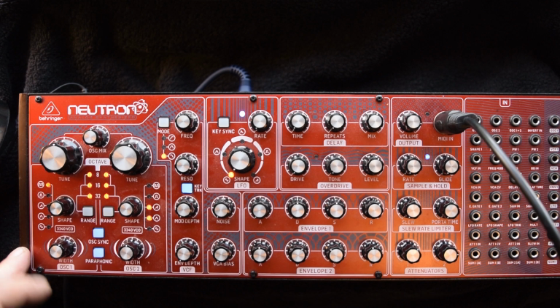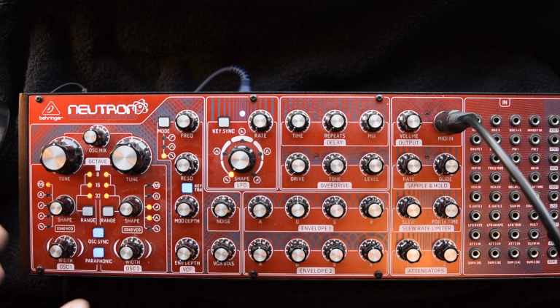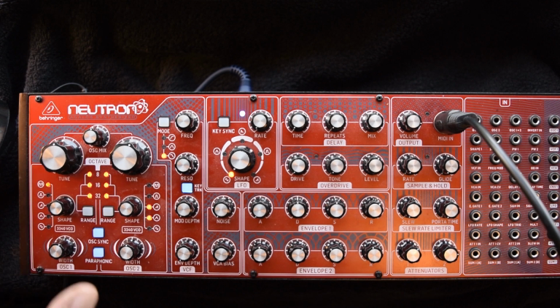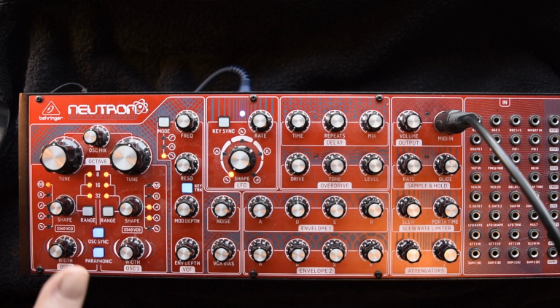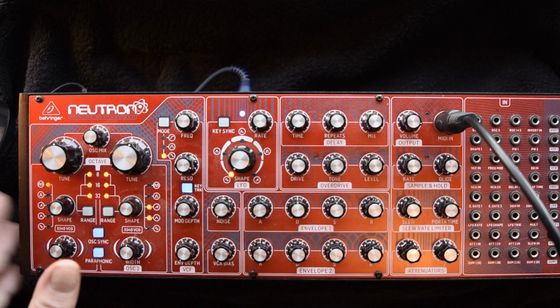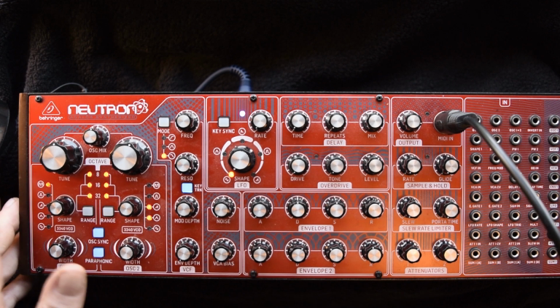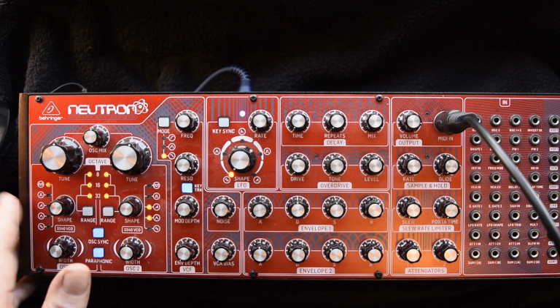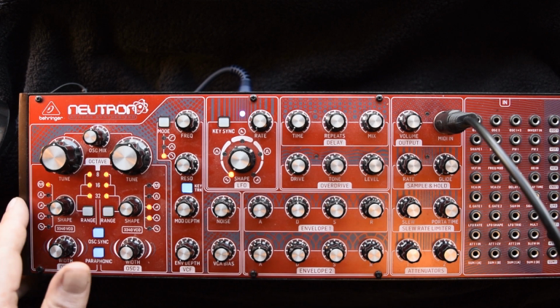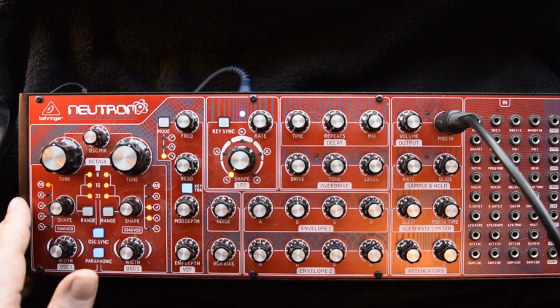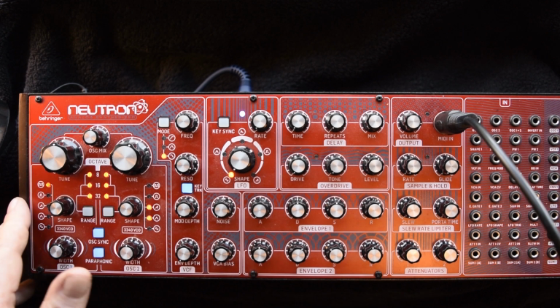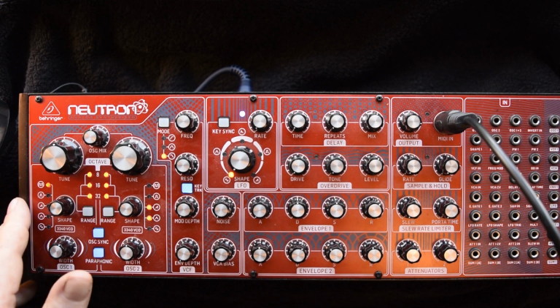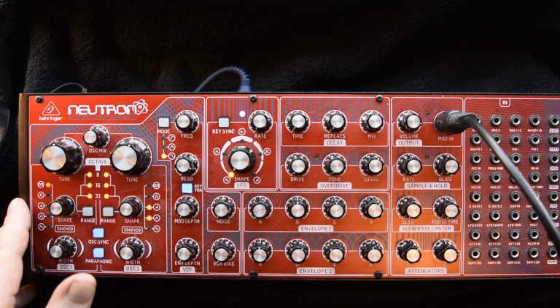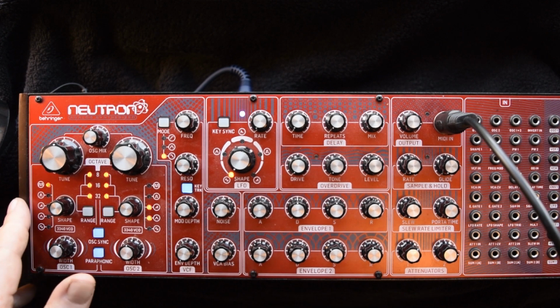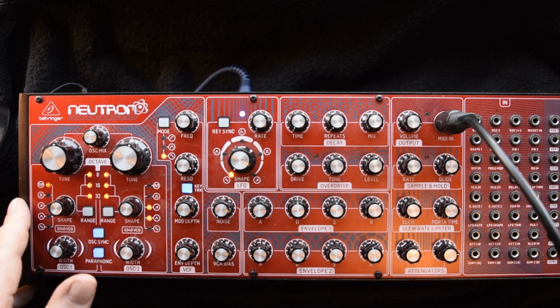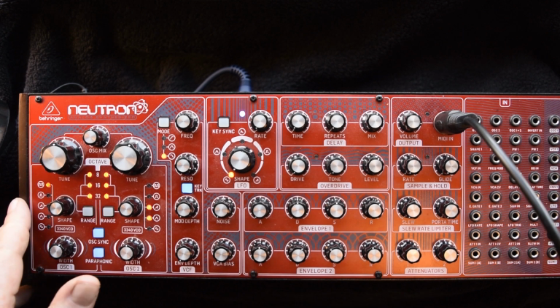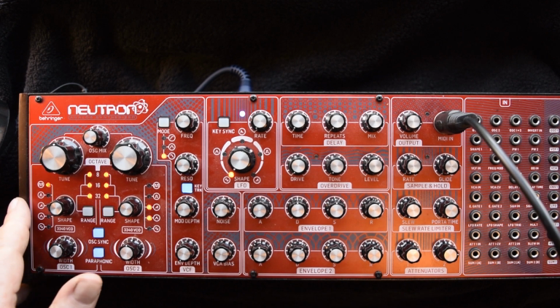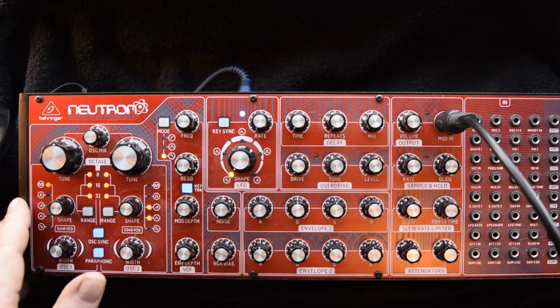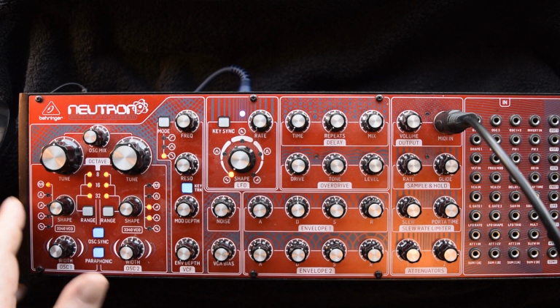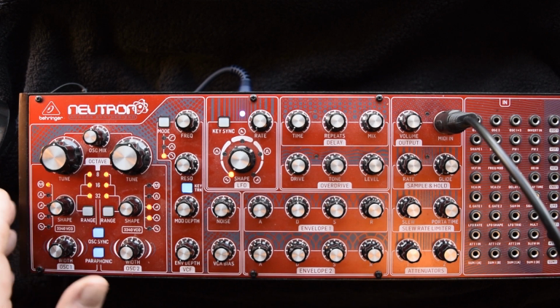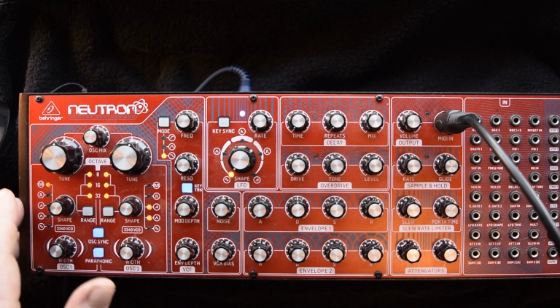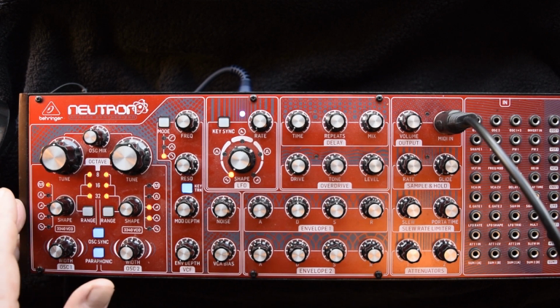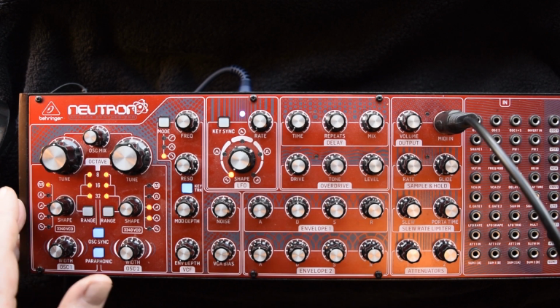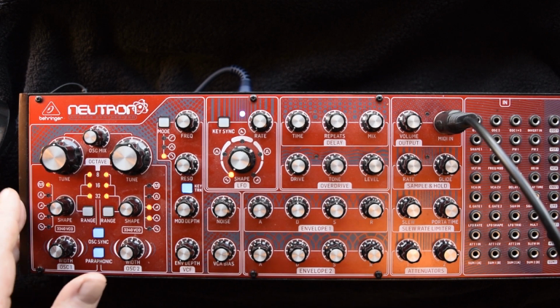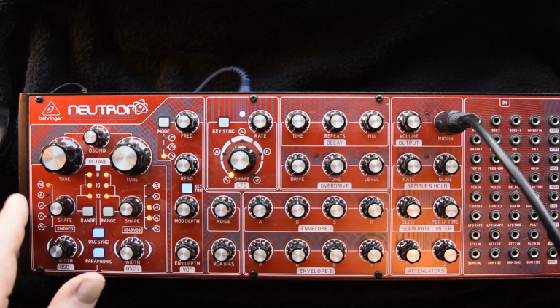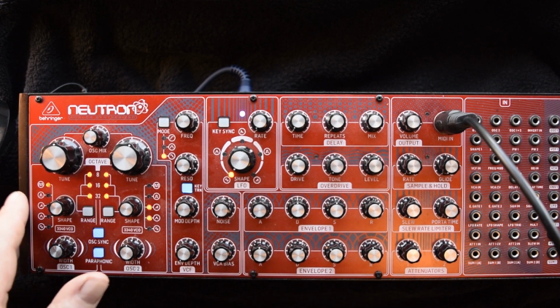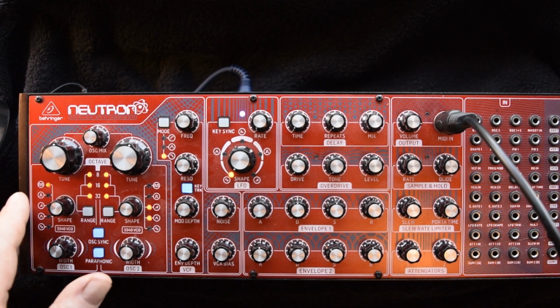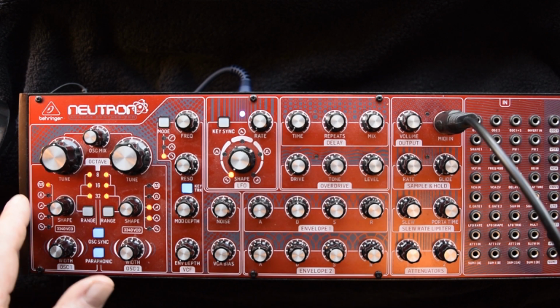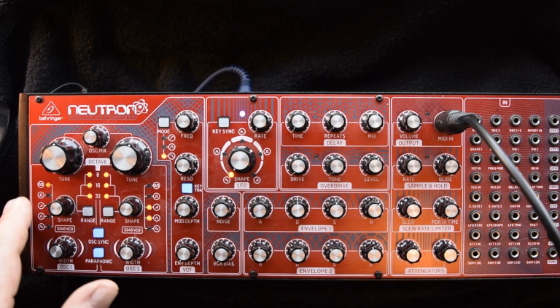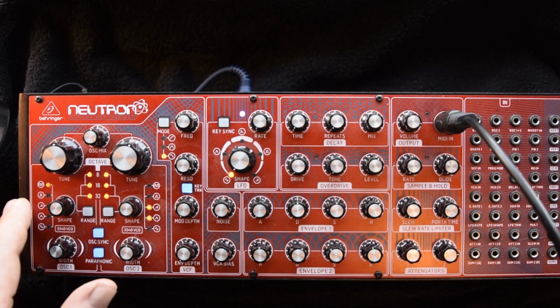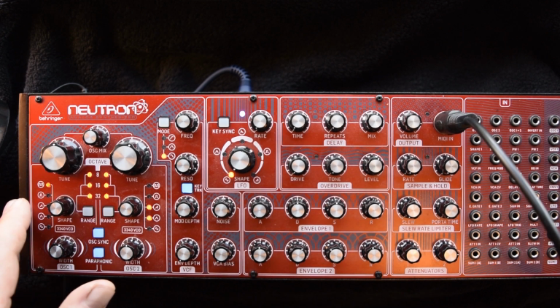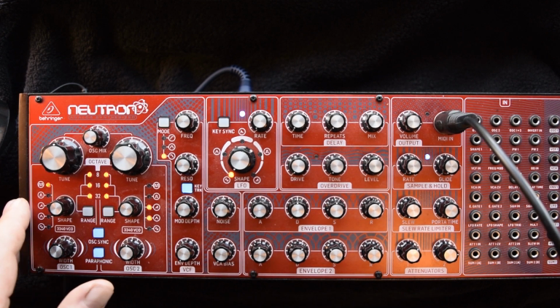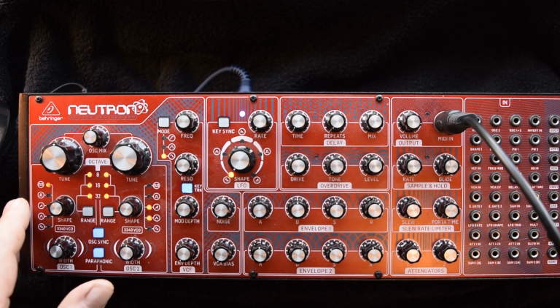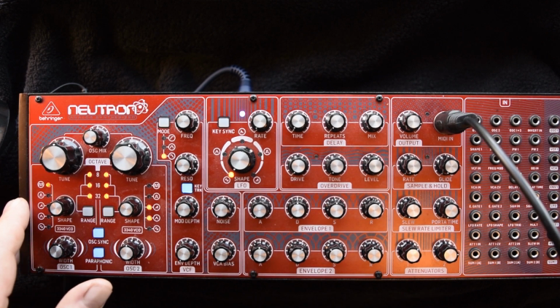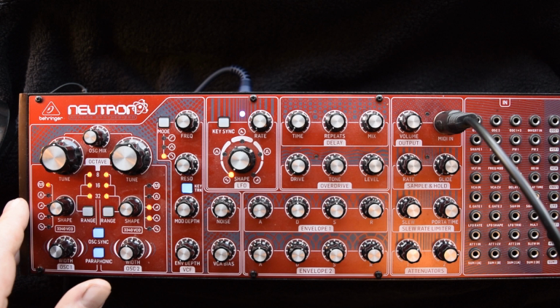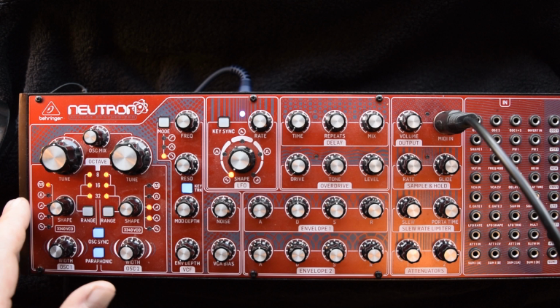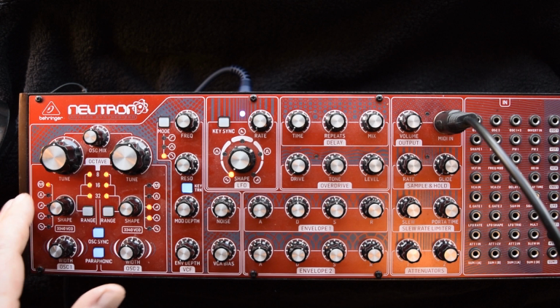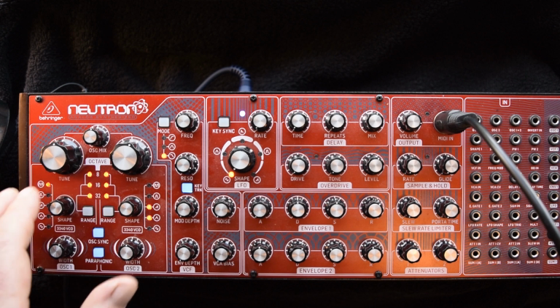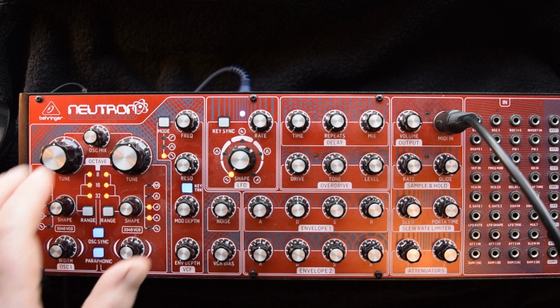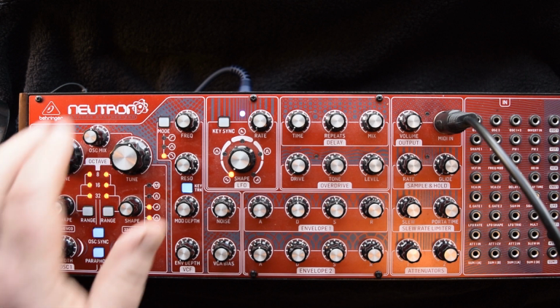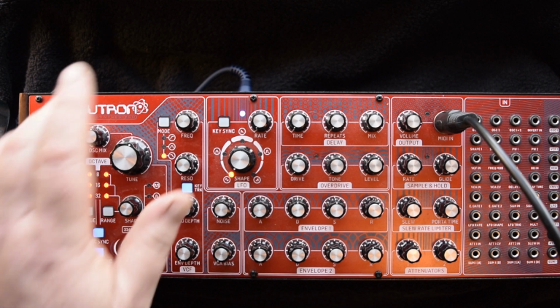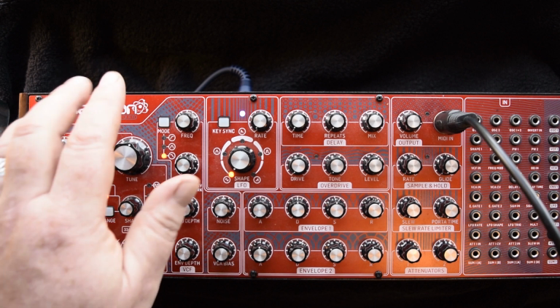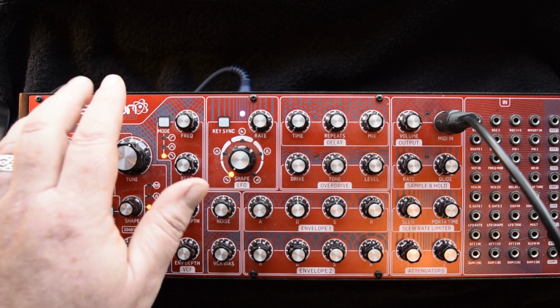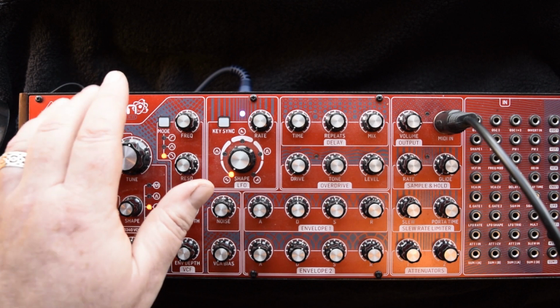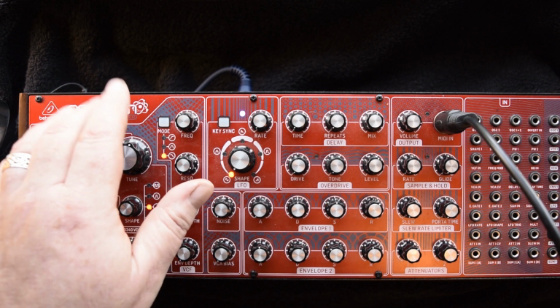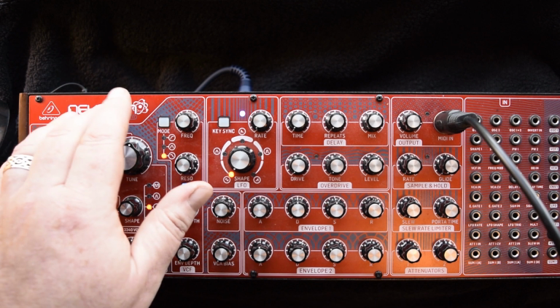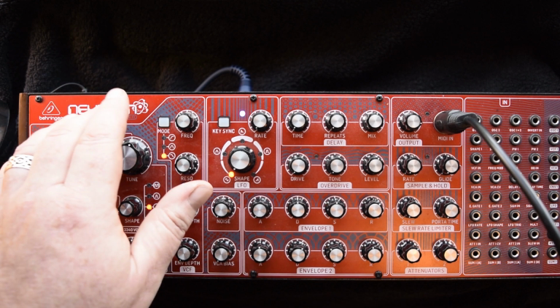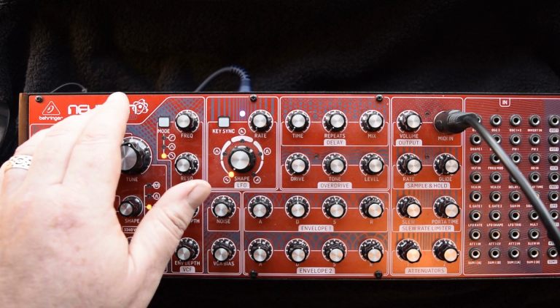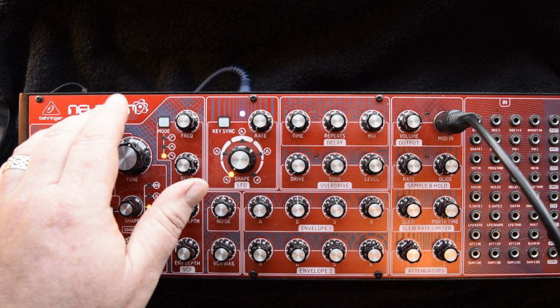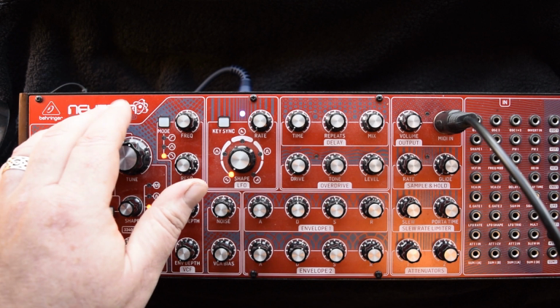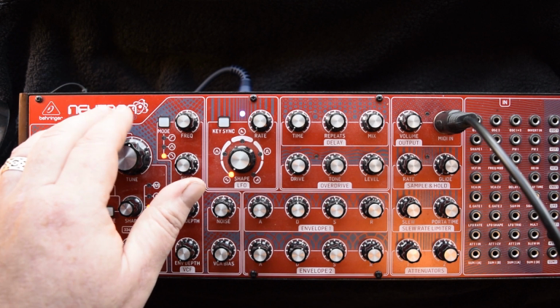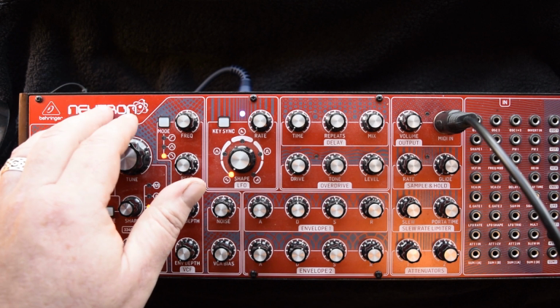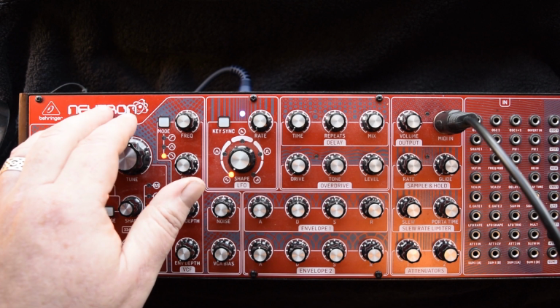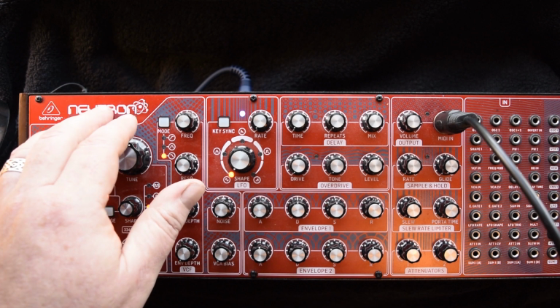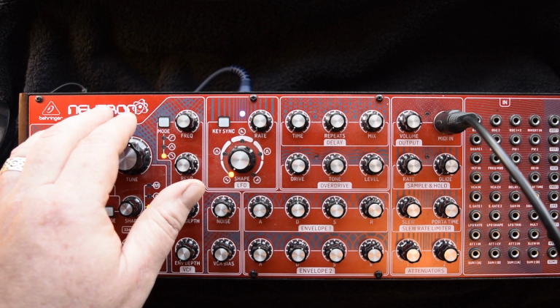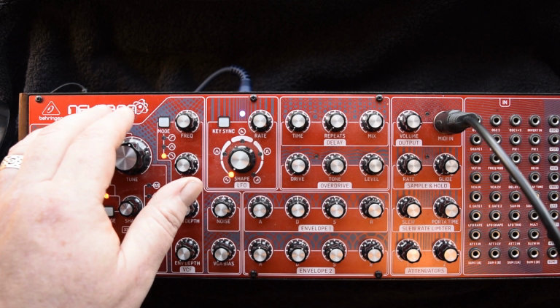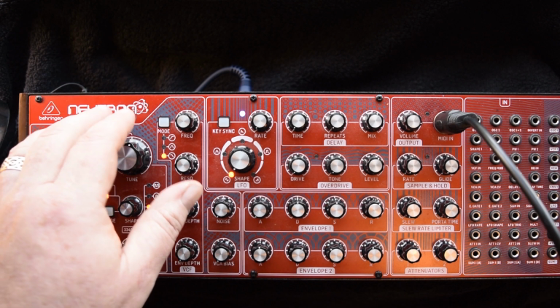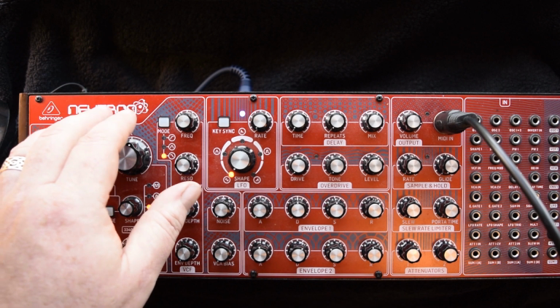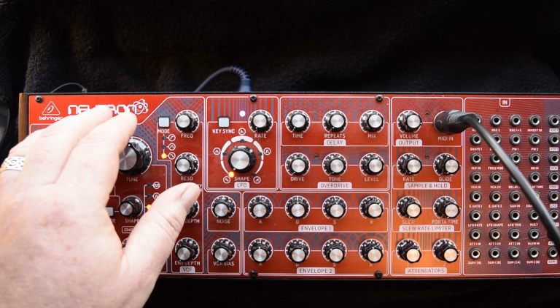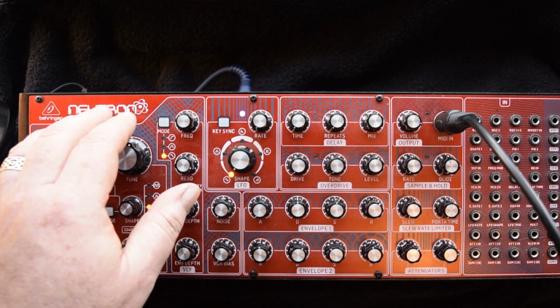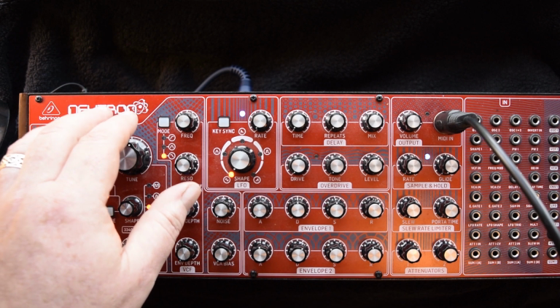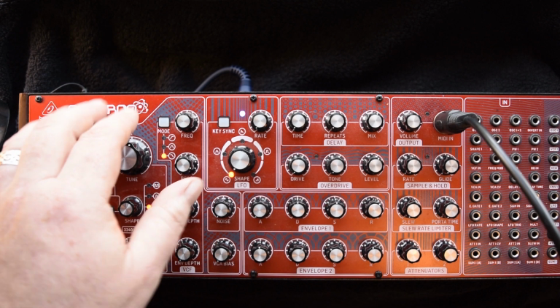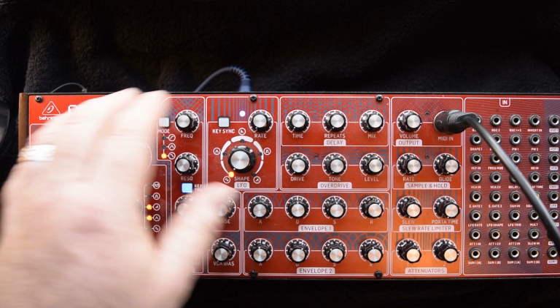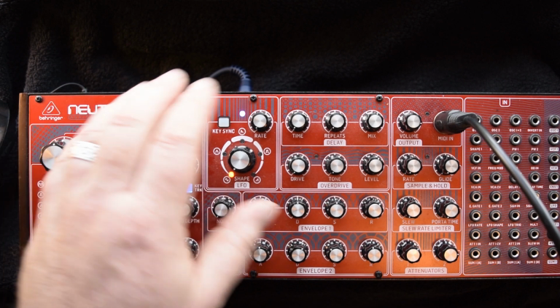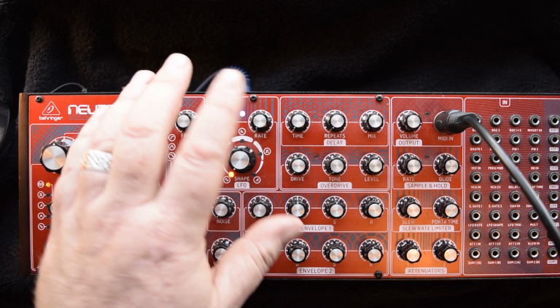One of the good things I like about this is the audio in — it adds to the source of the oscillator mix and it's then routed to the filter section.